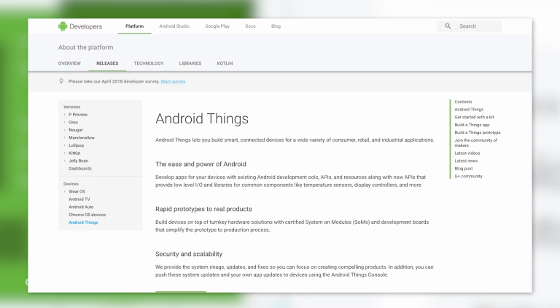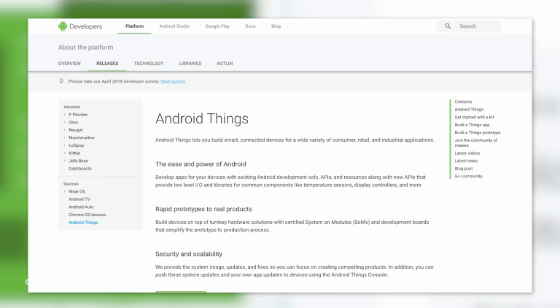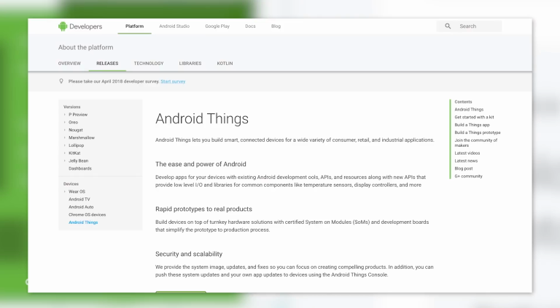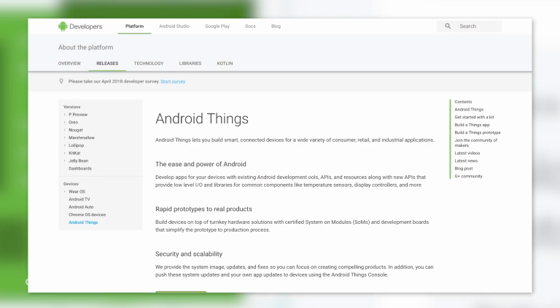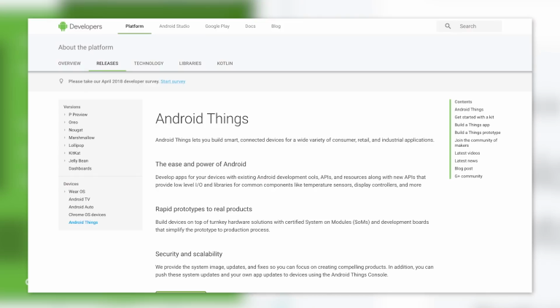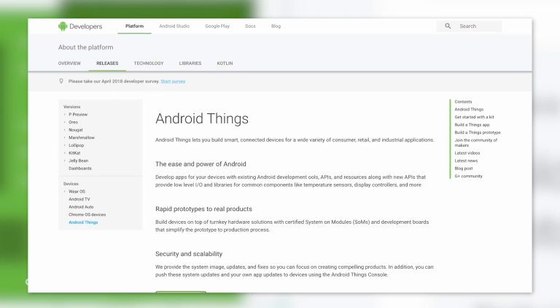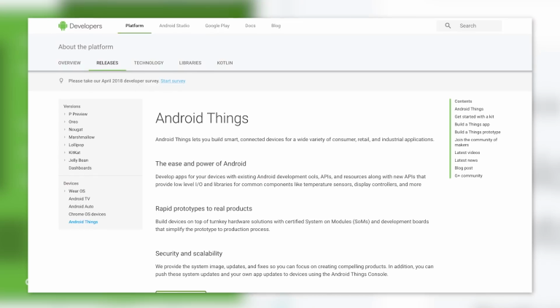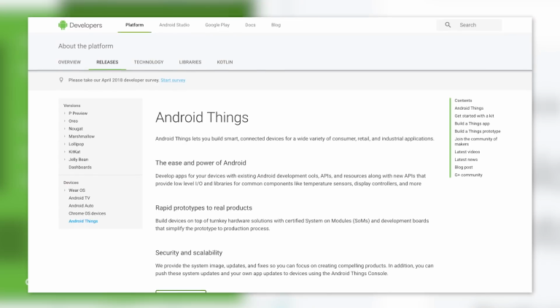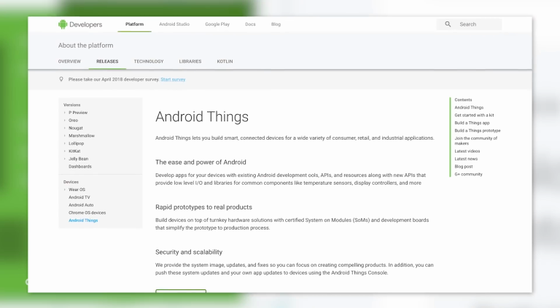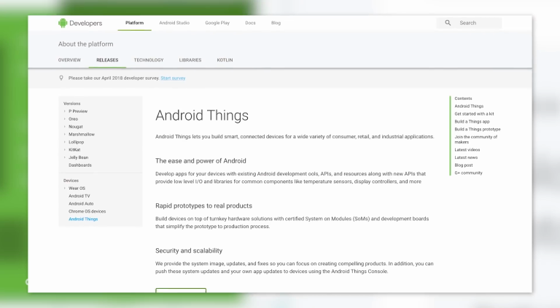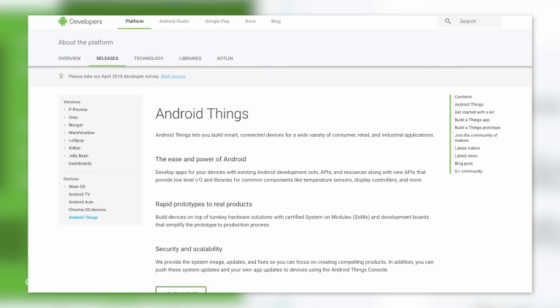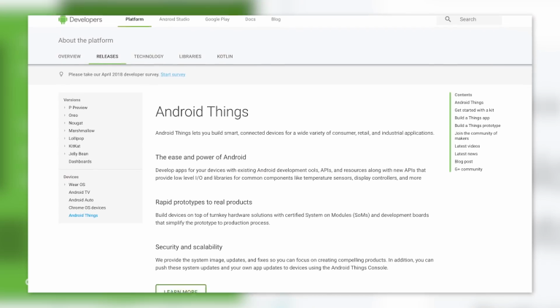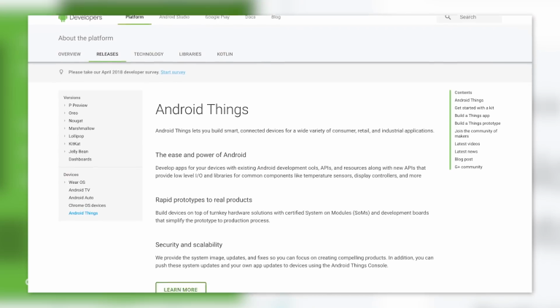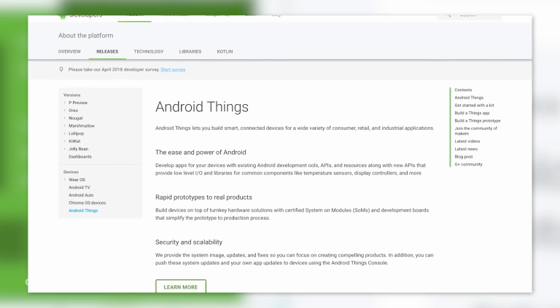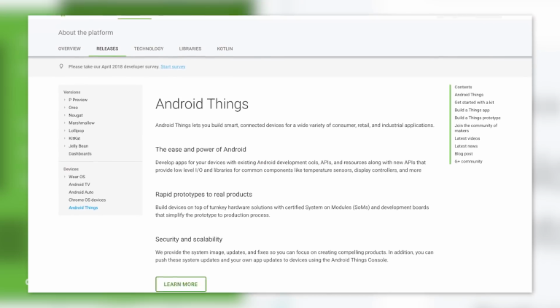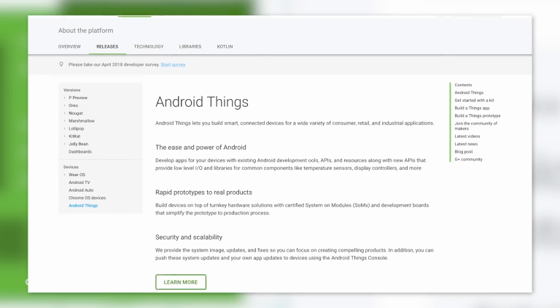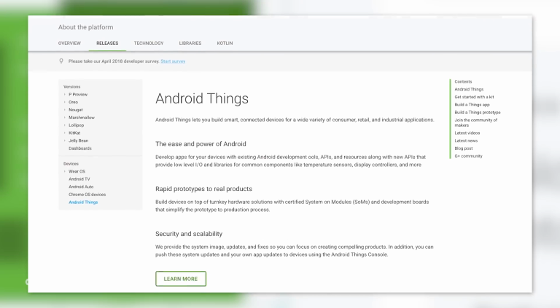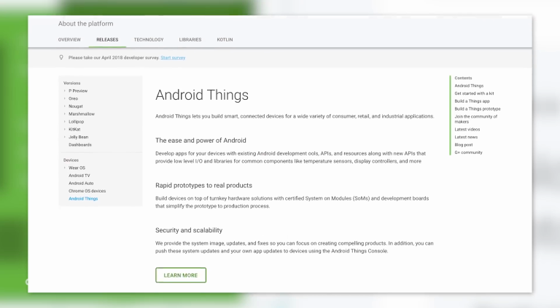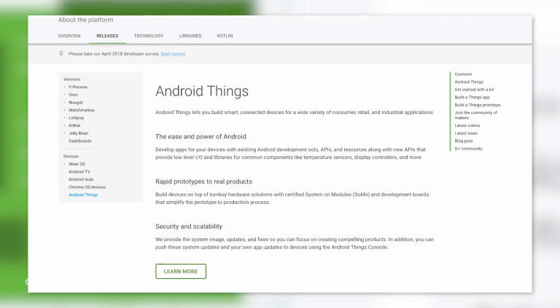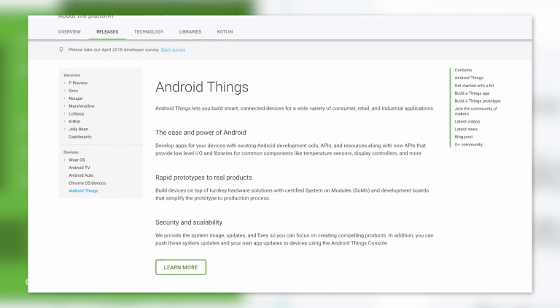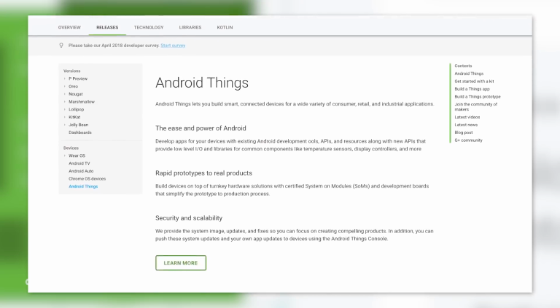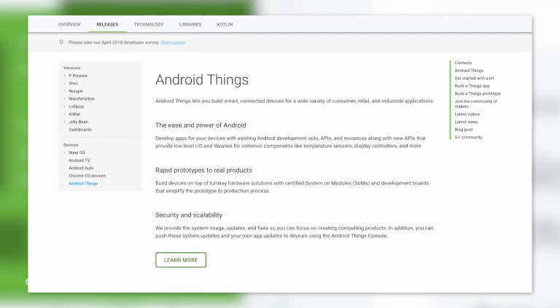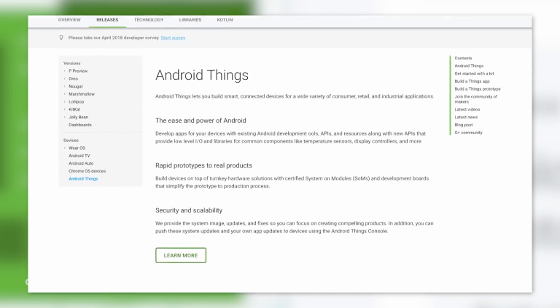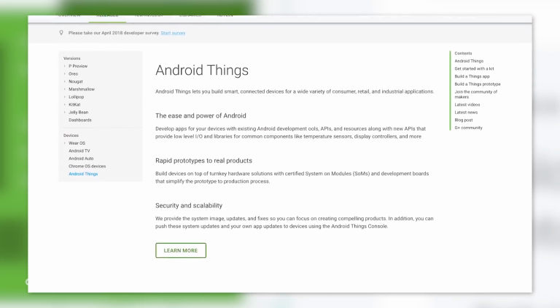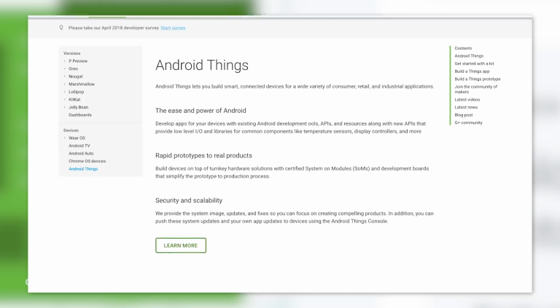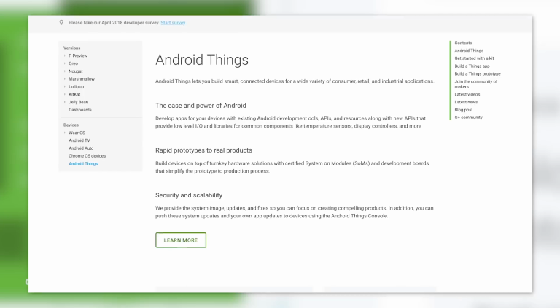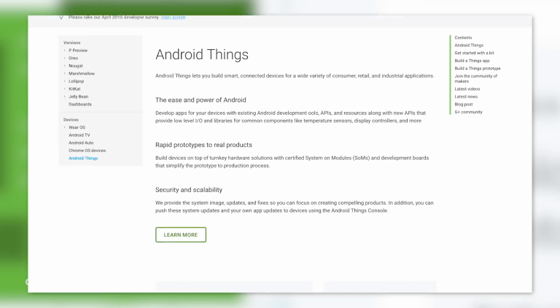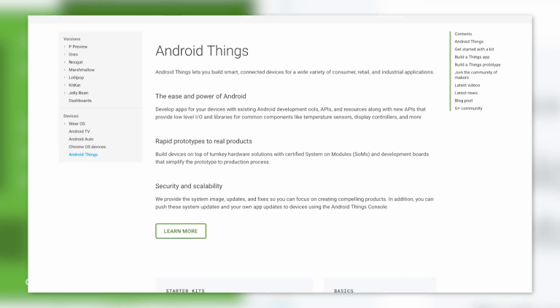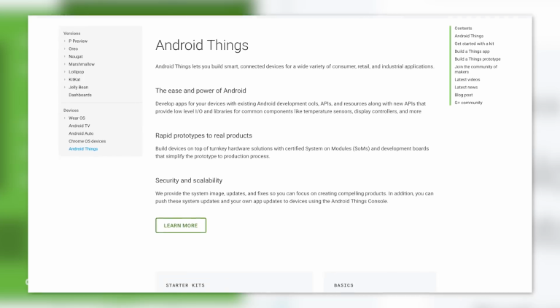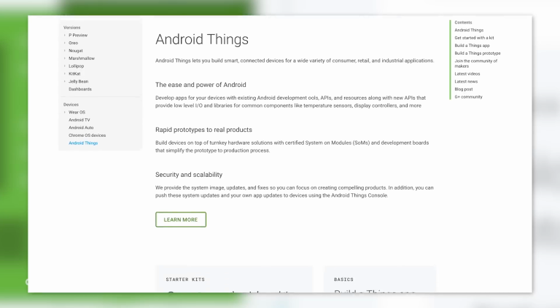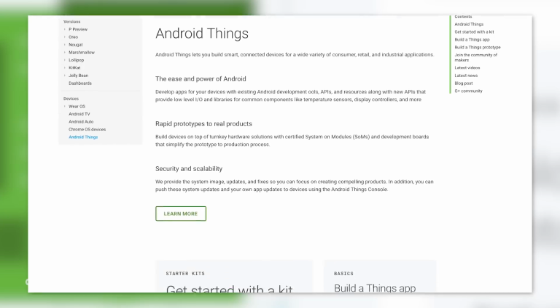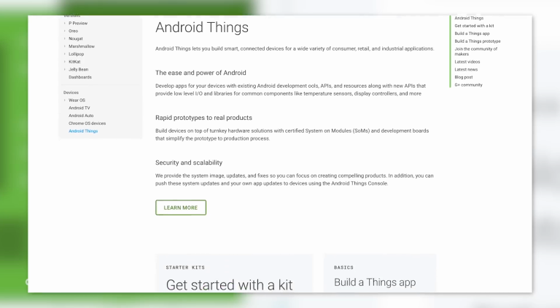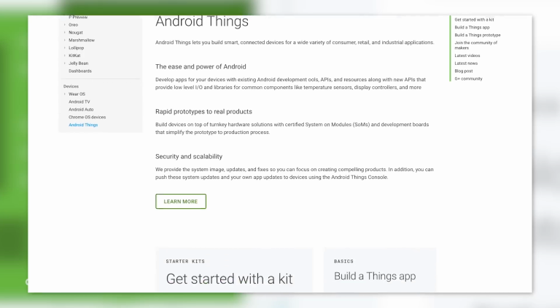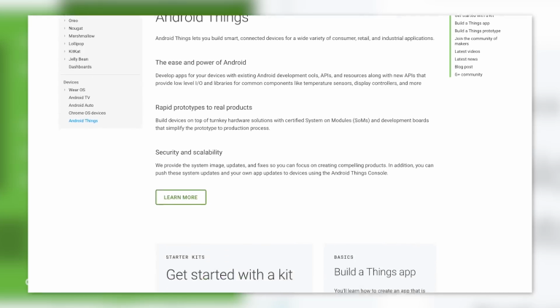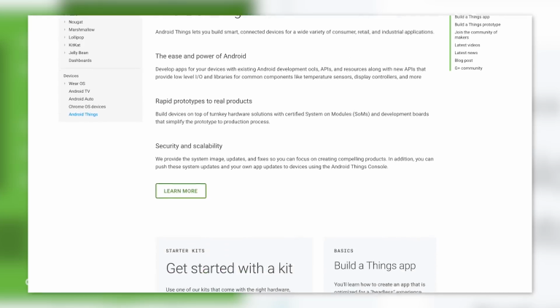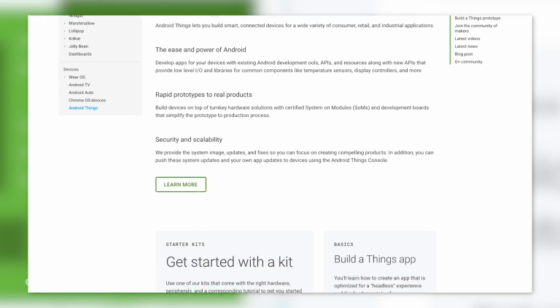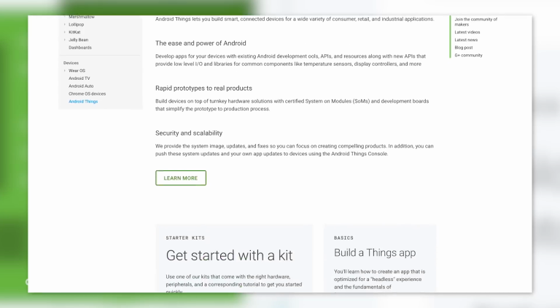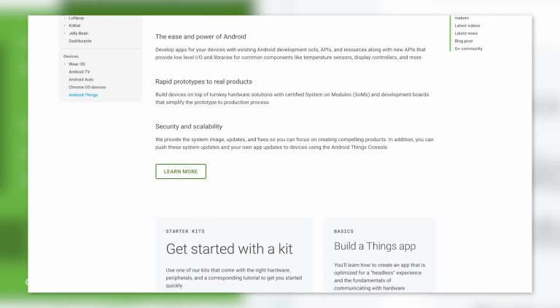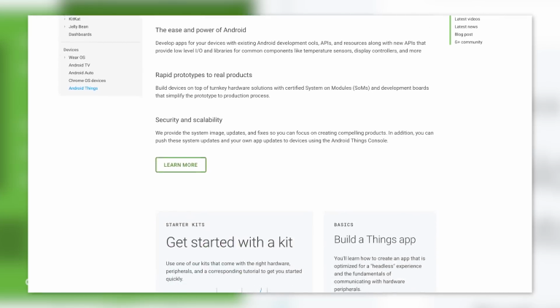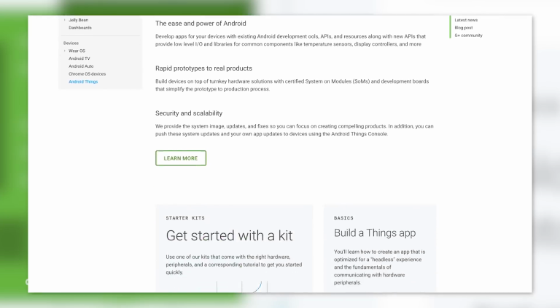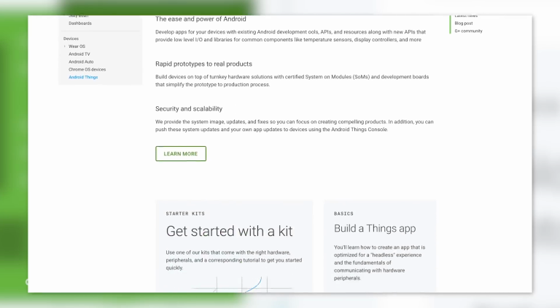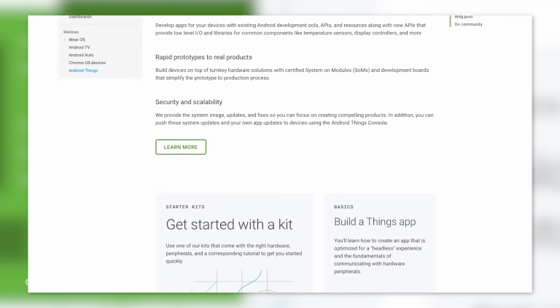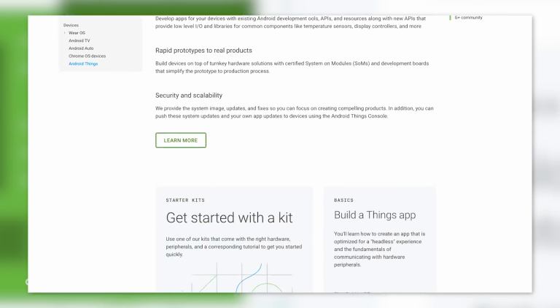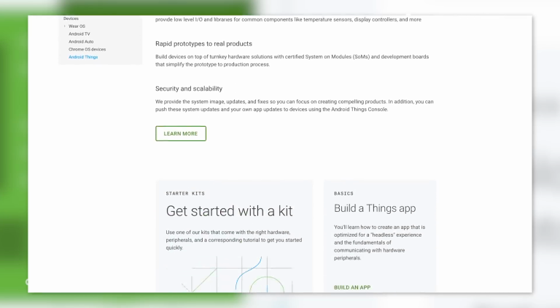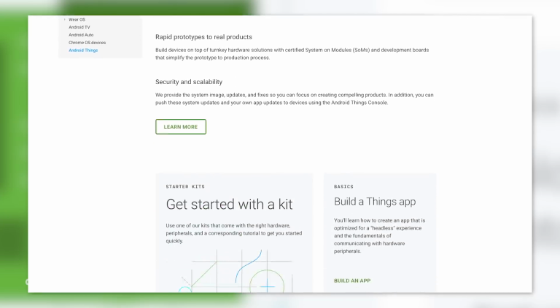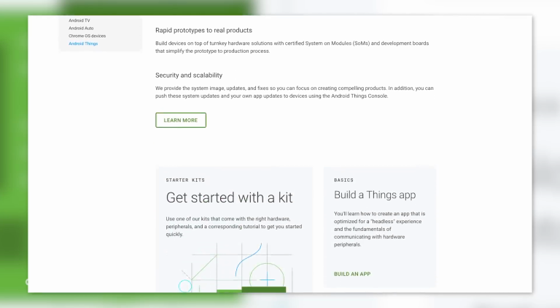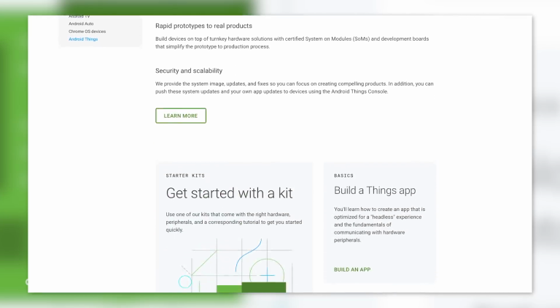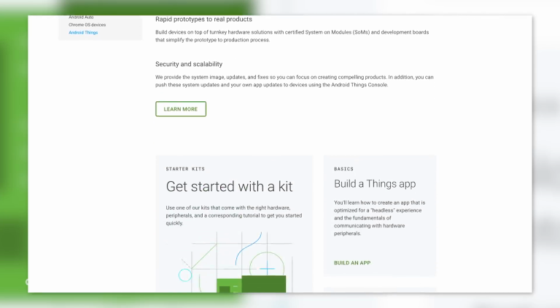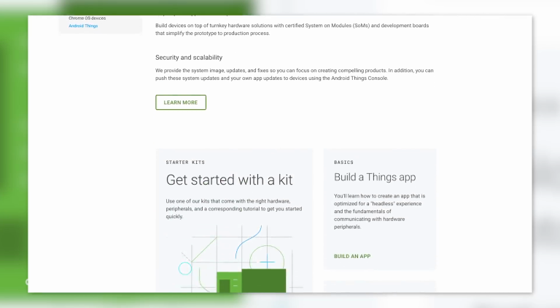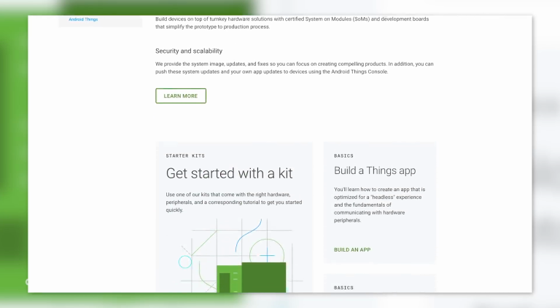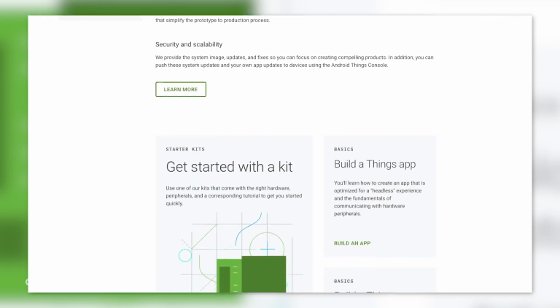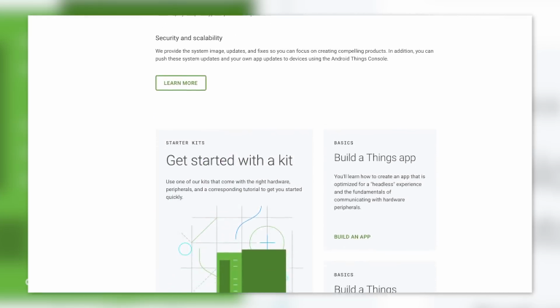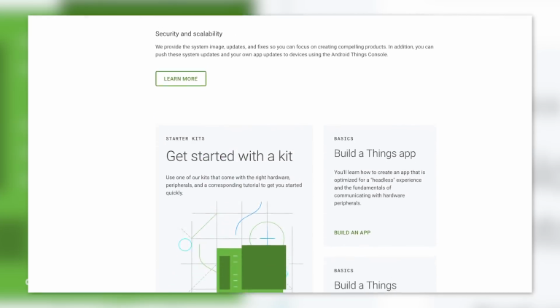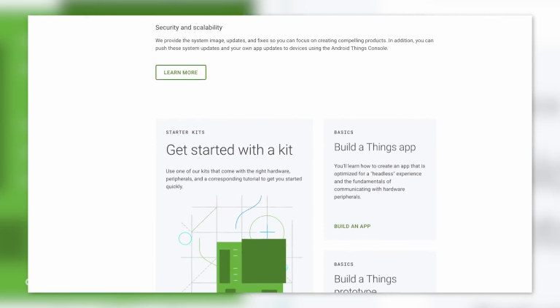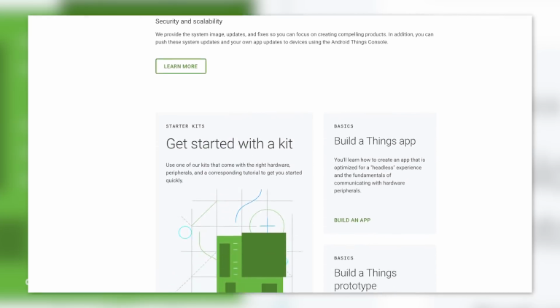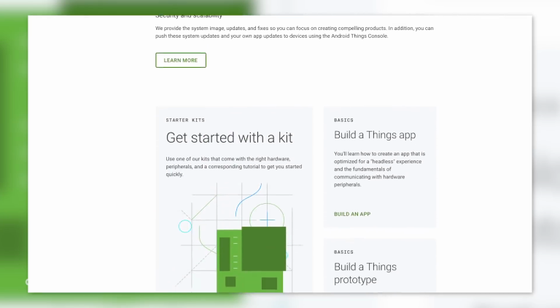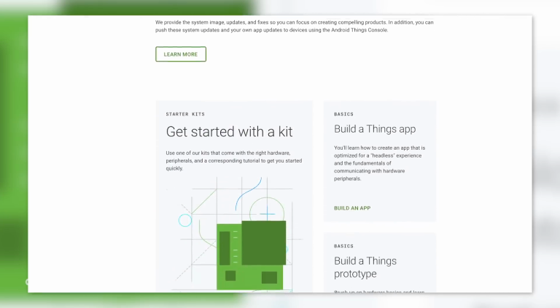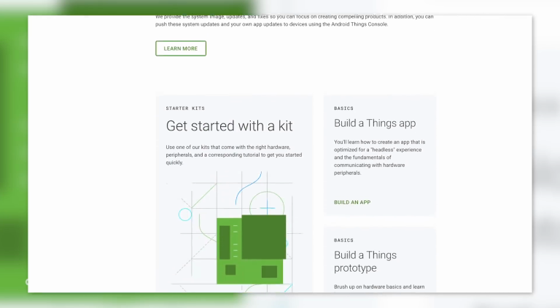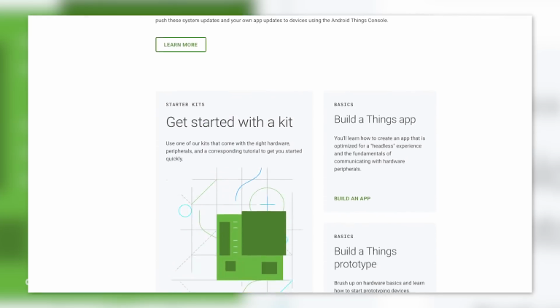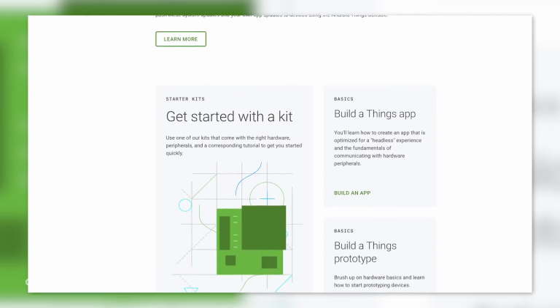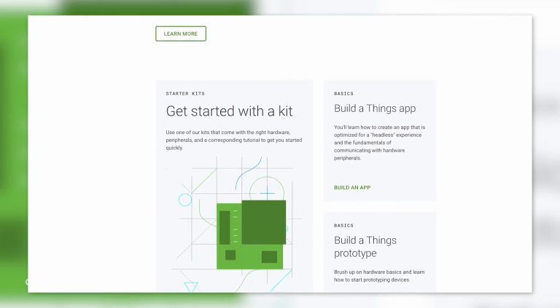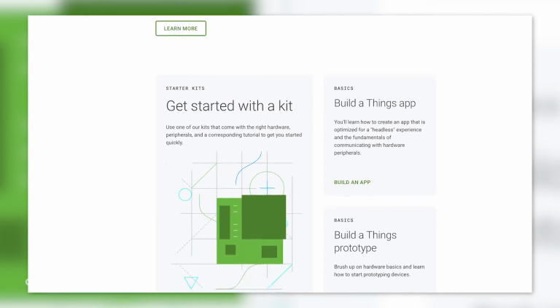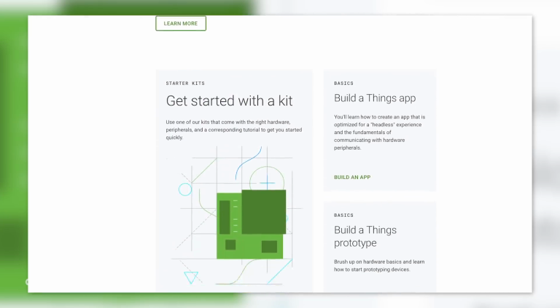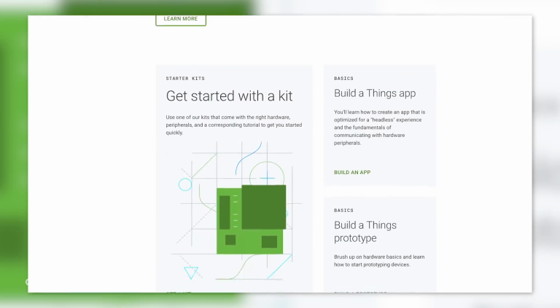The Android Things team has a lot of support on their website and a lot of tooling that's readily available, so you don't have to start from scratch.